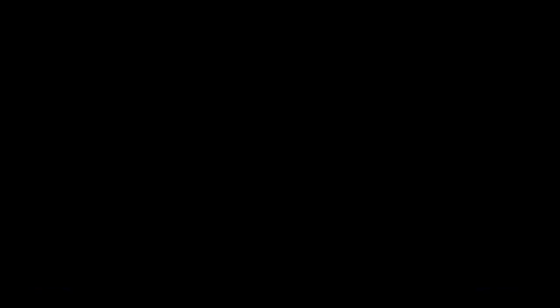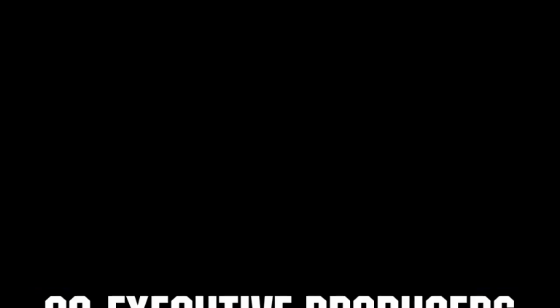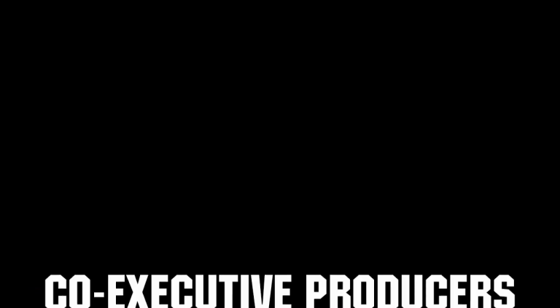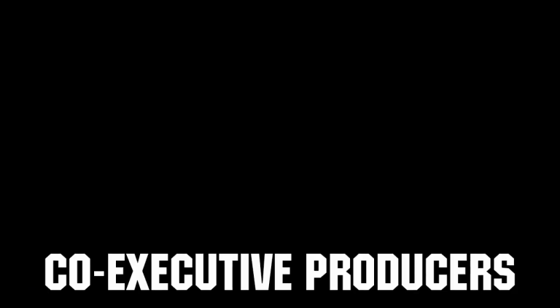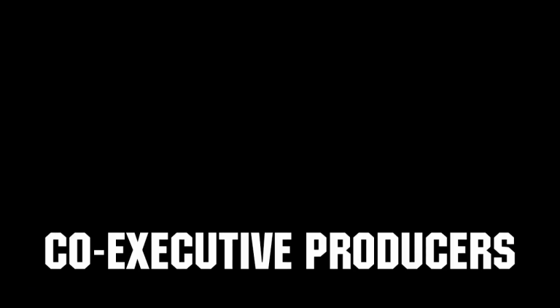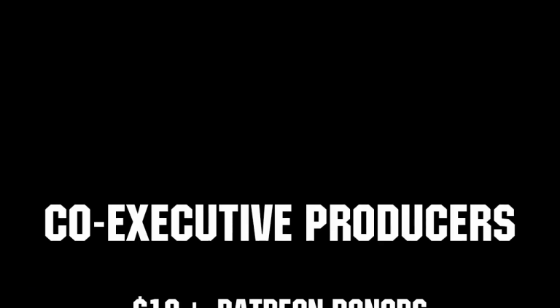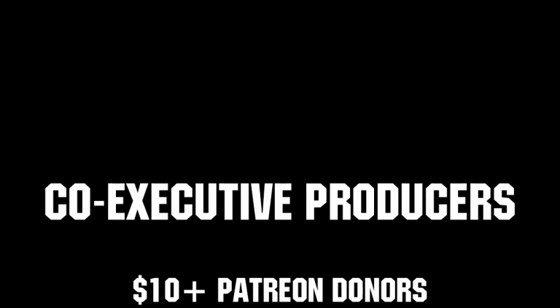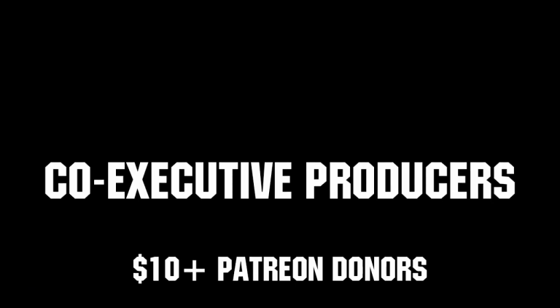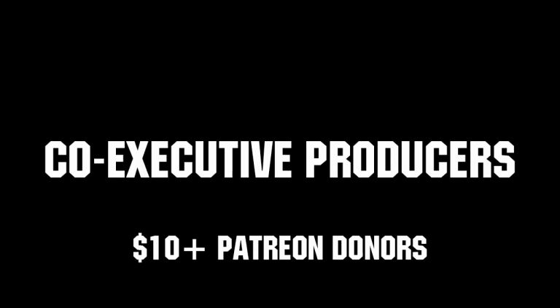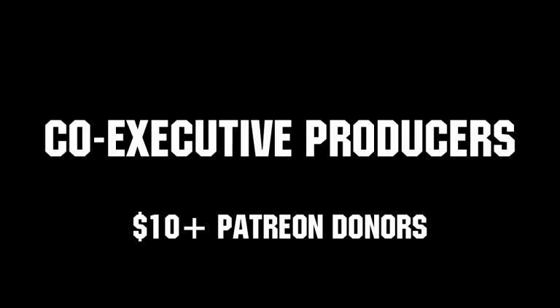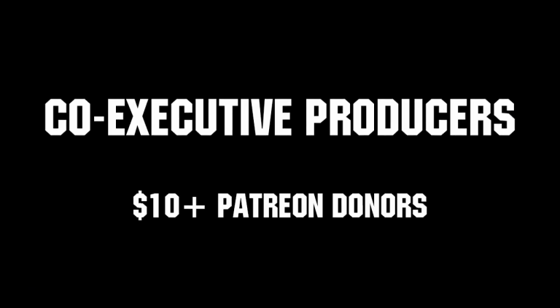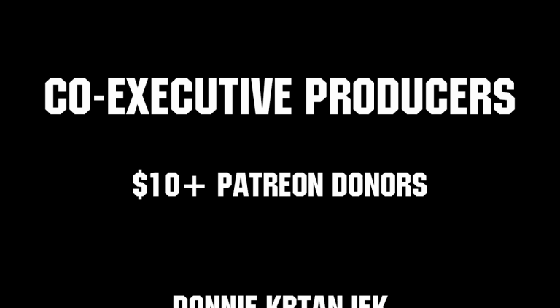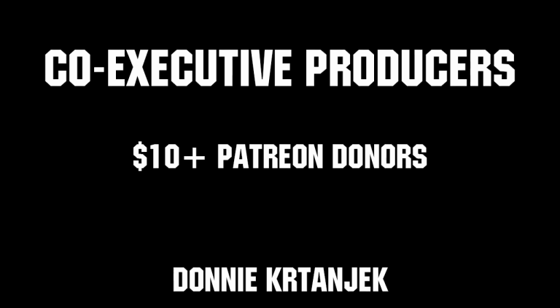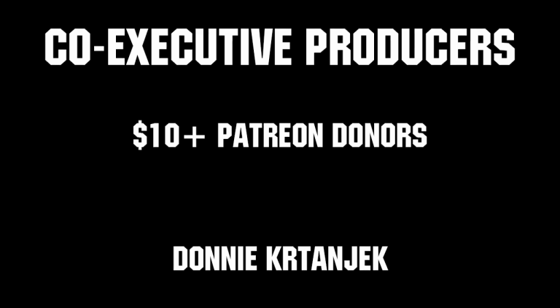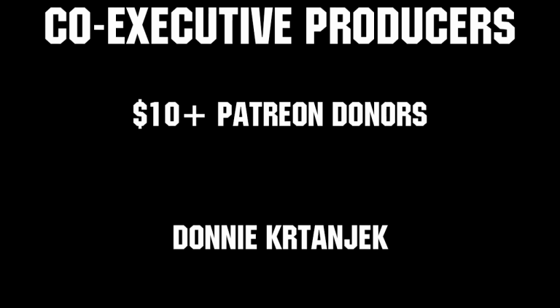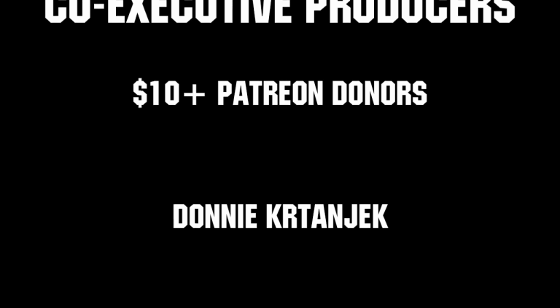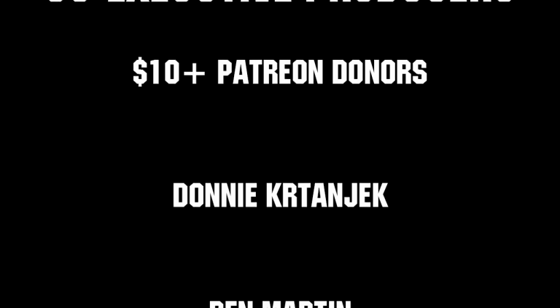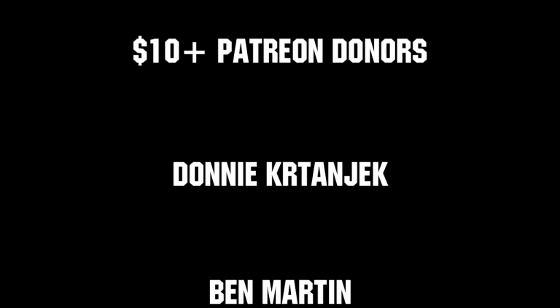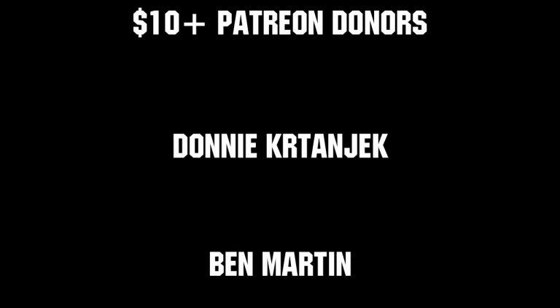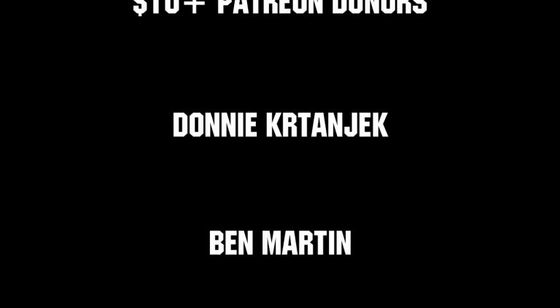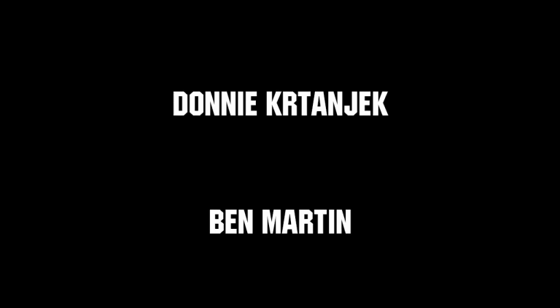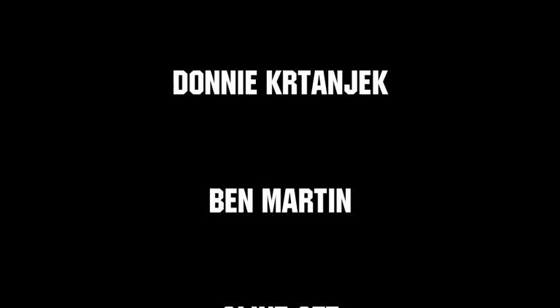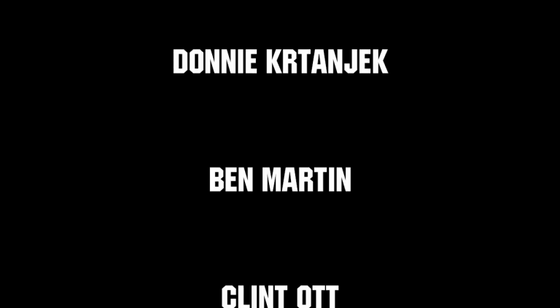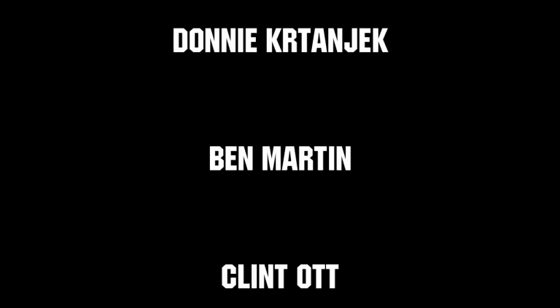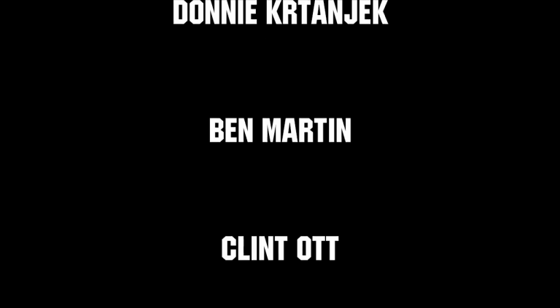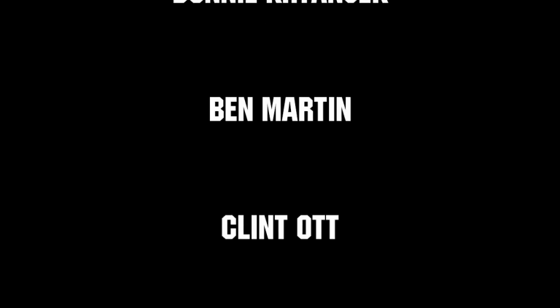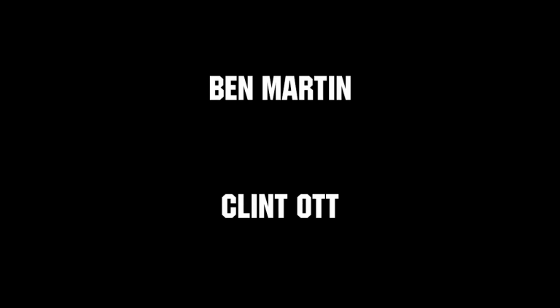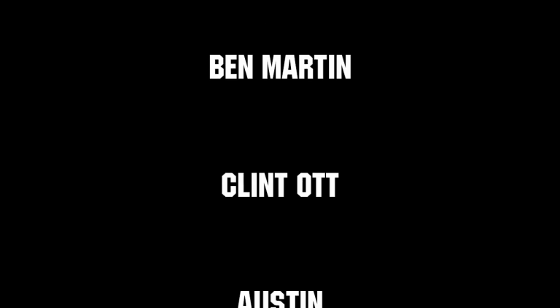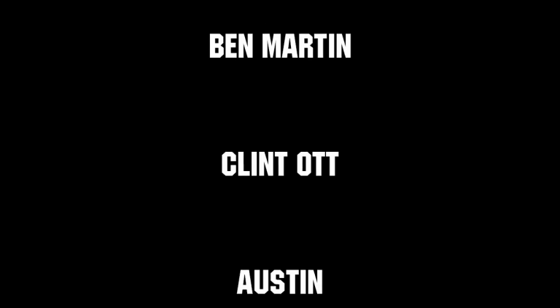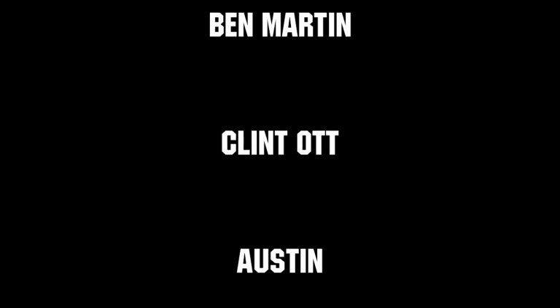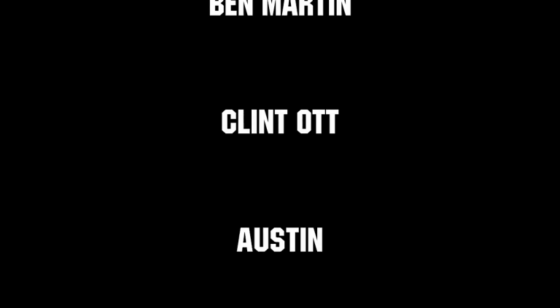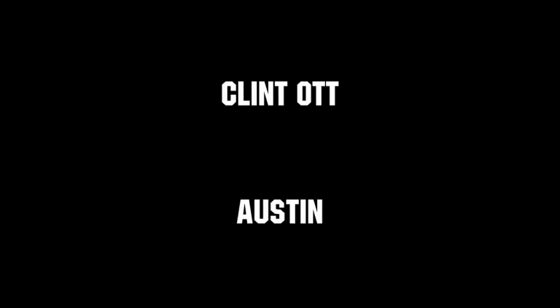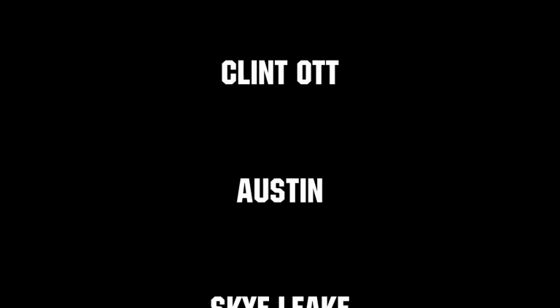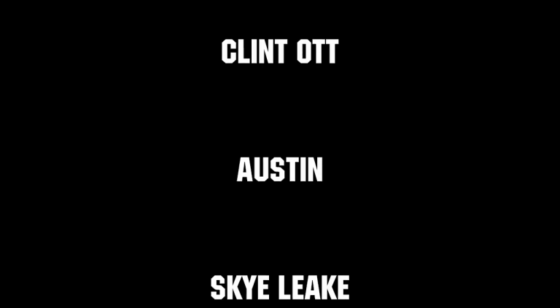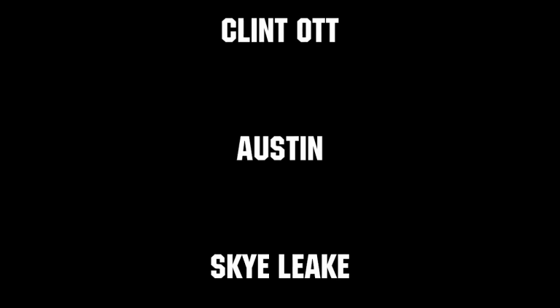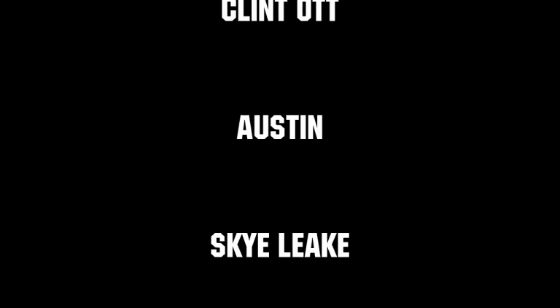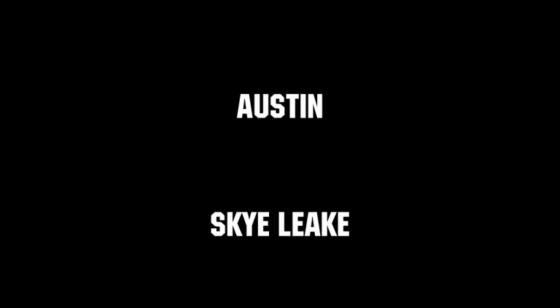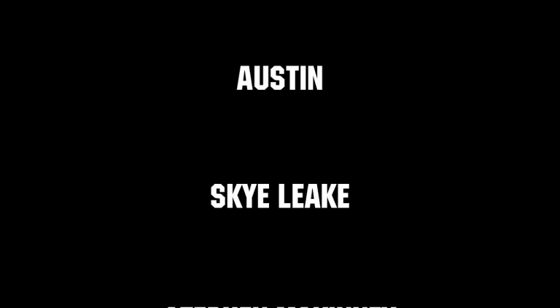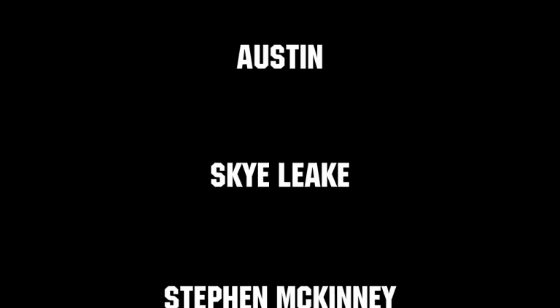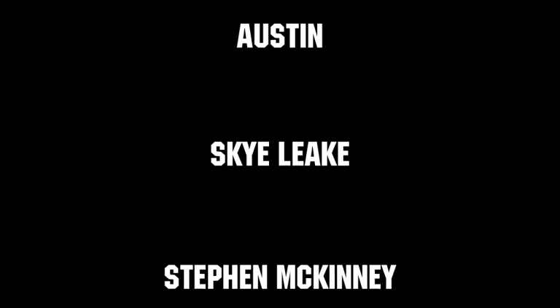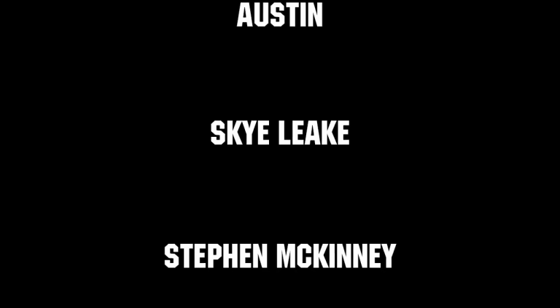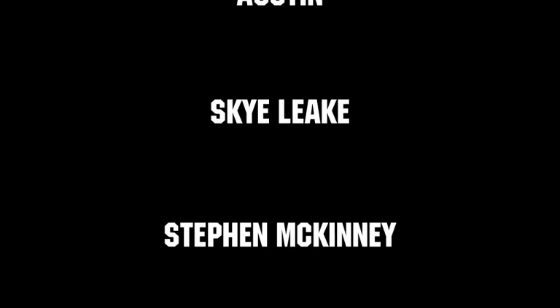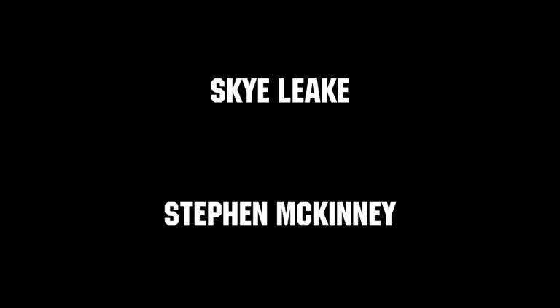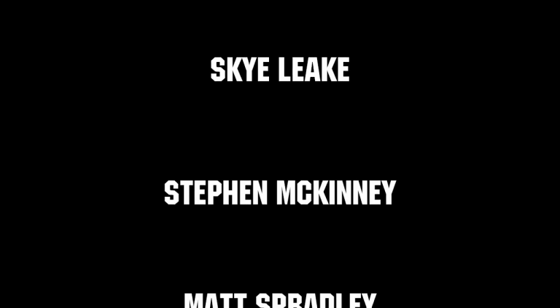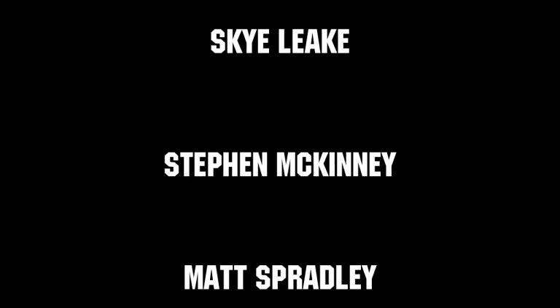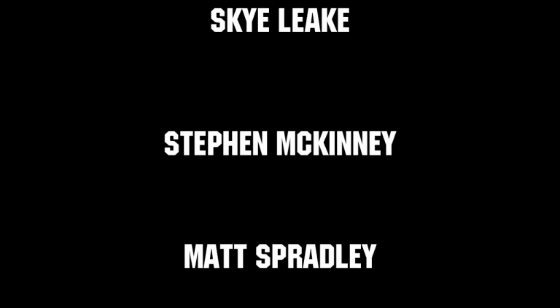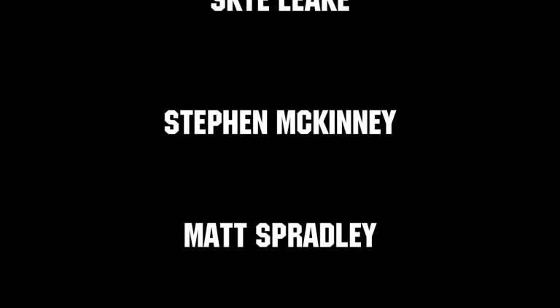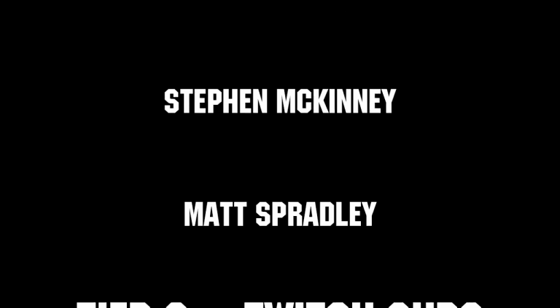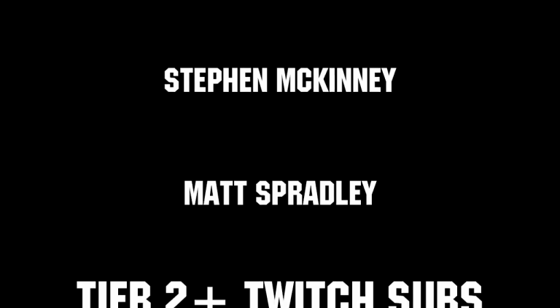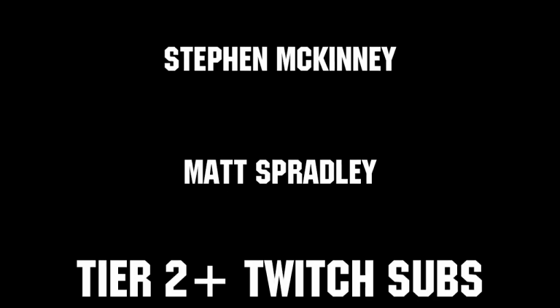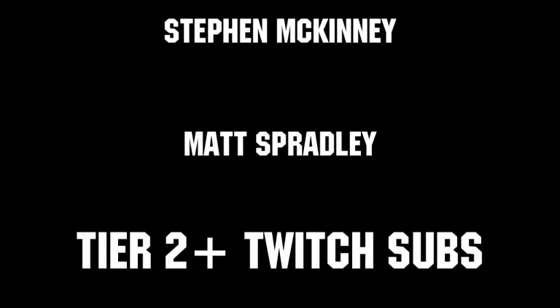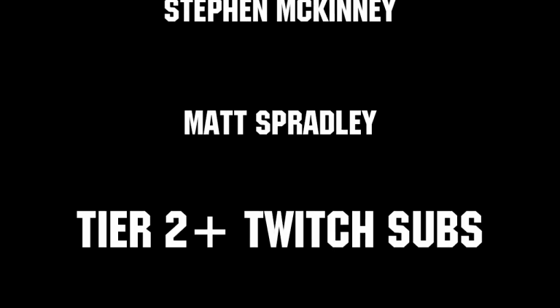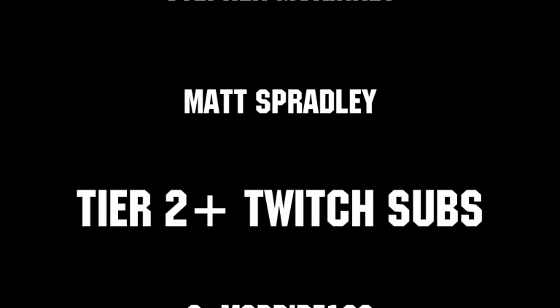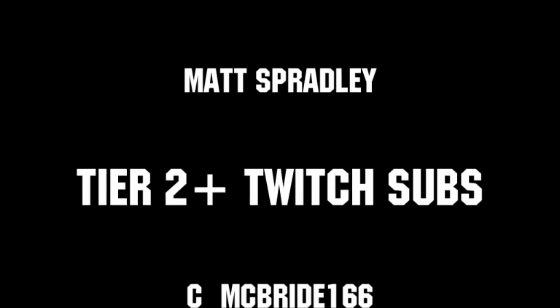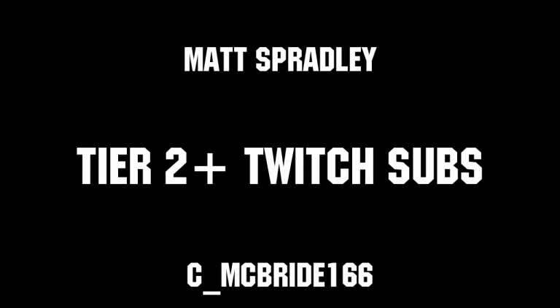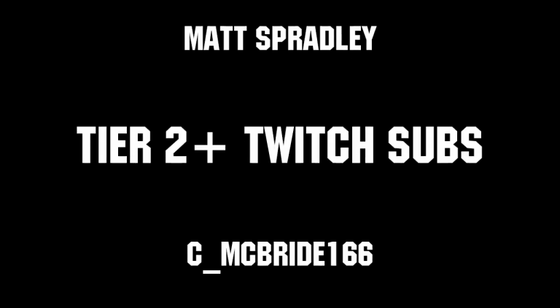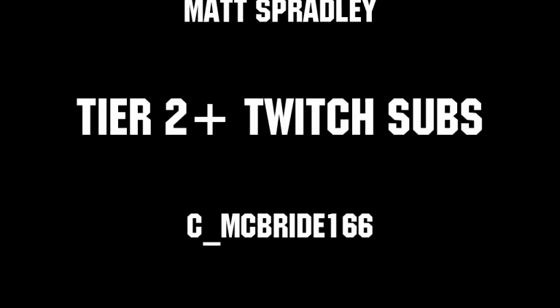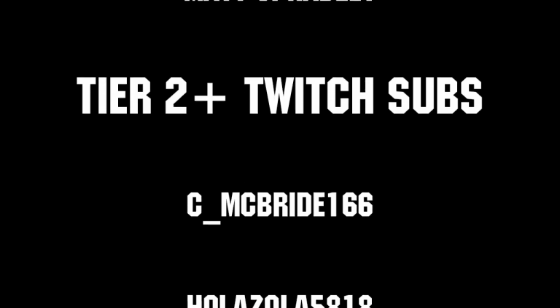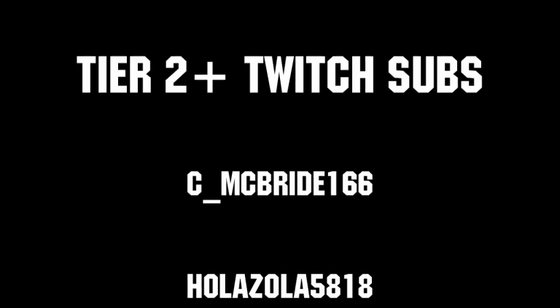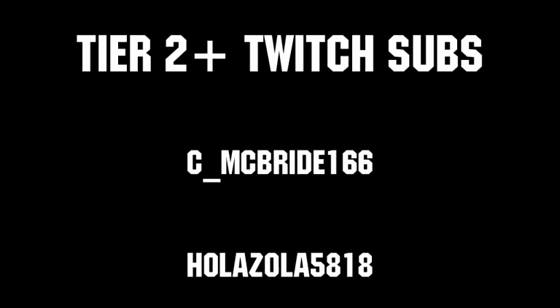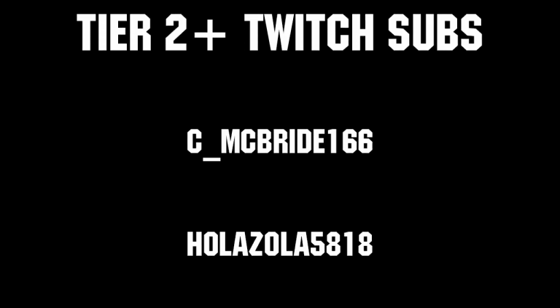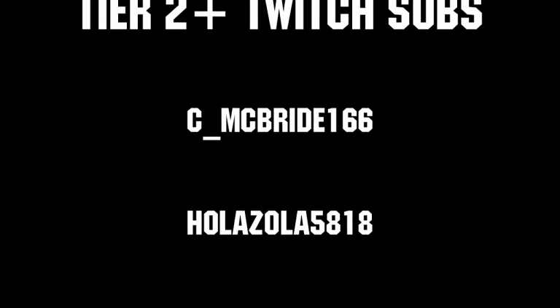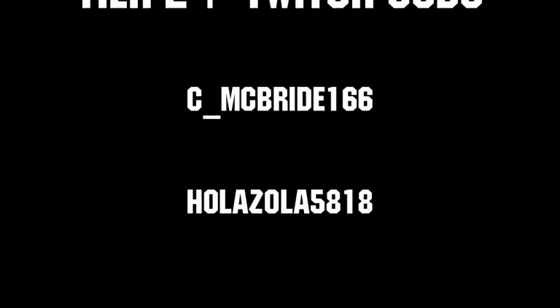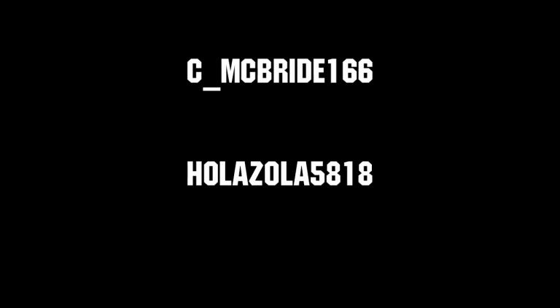Thanks to all of our co-executive producers on Patreon and Tier 2 Plus subscribers on Twitch, keeping FUN loud, live, and independent.